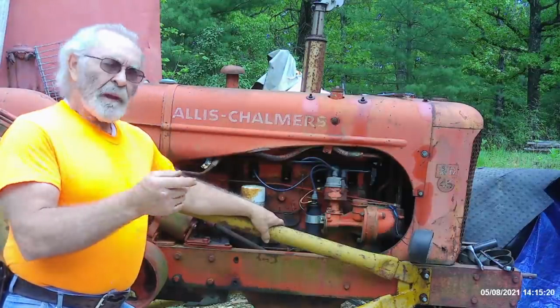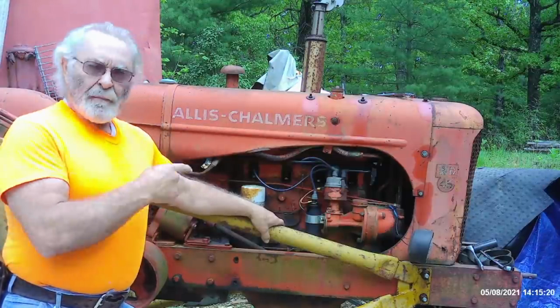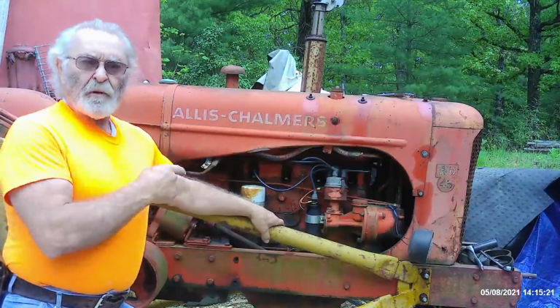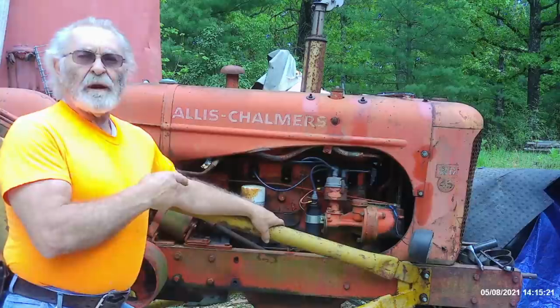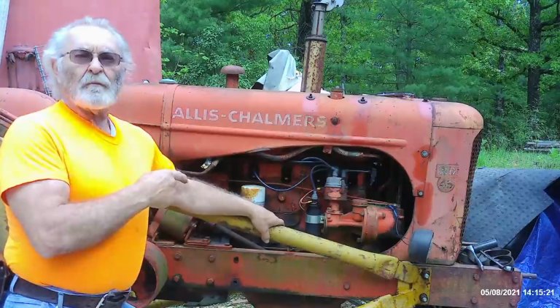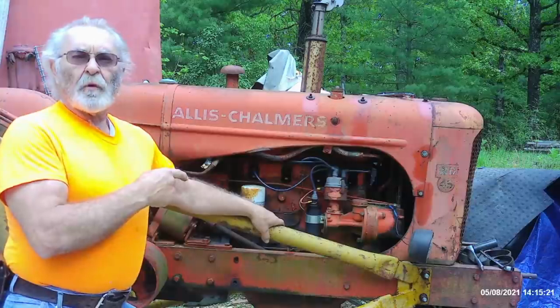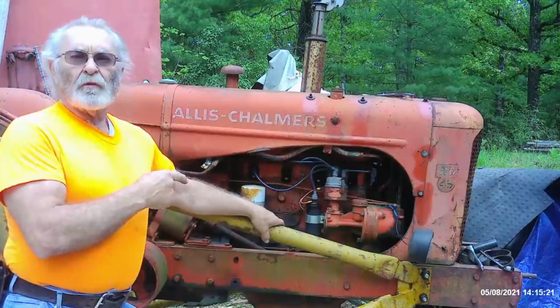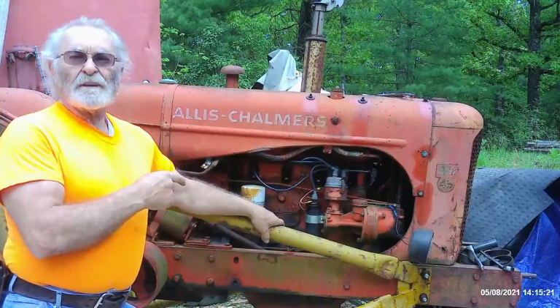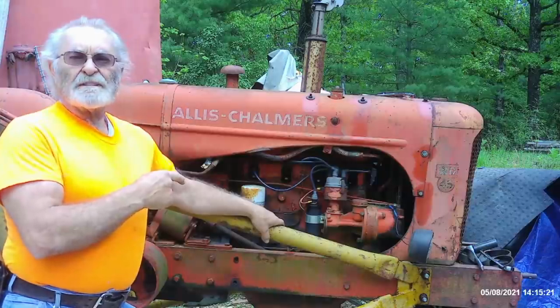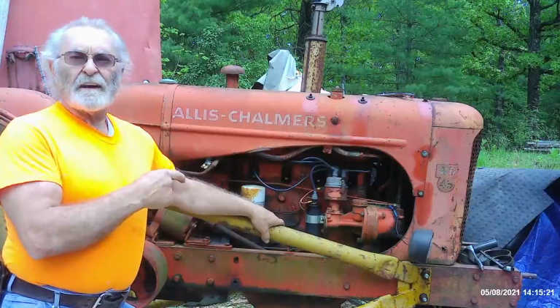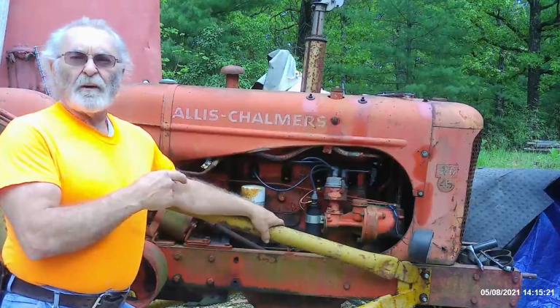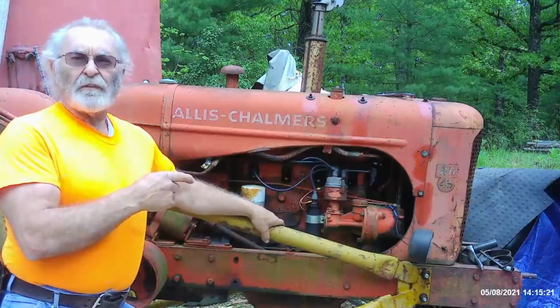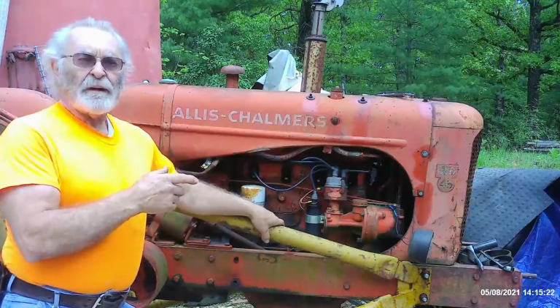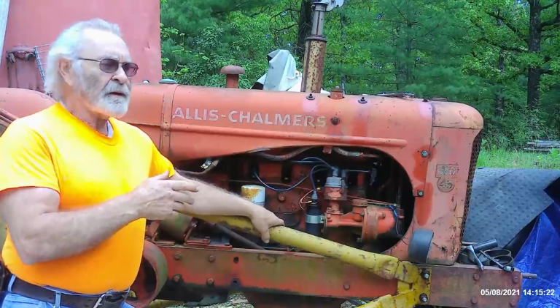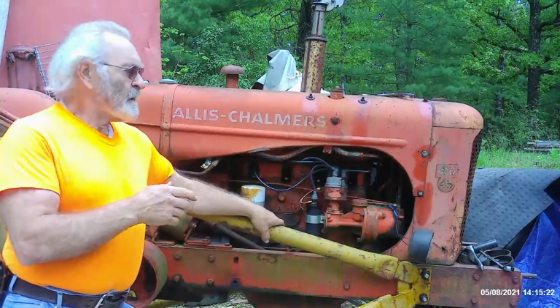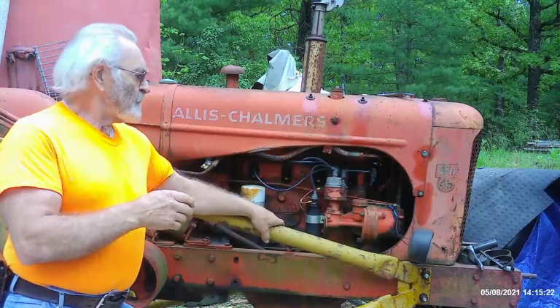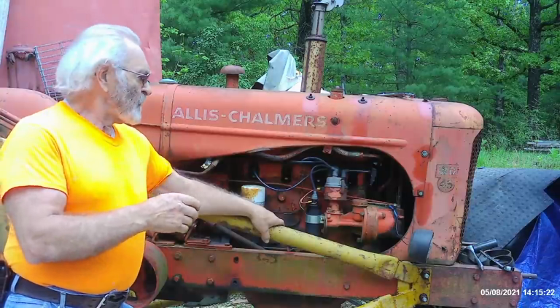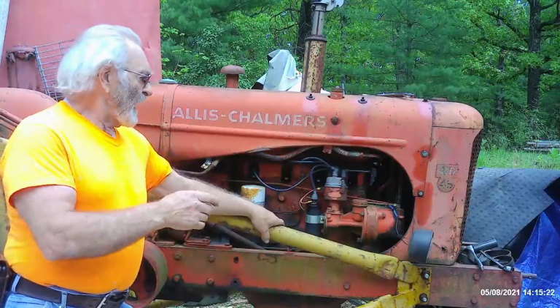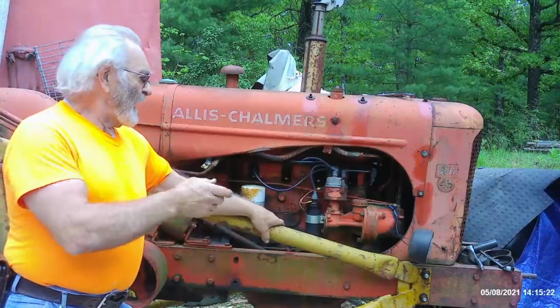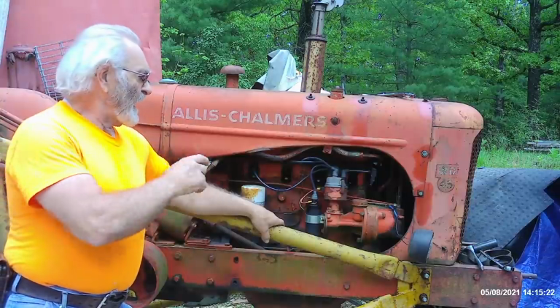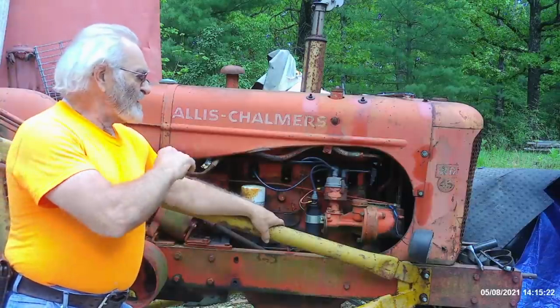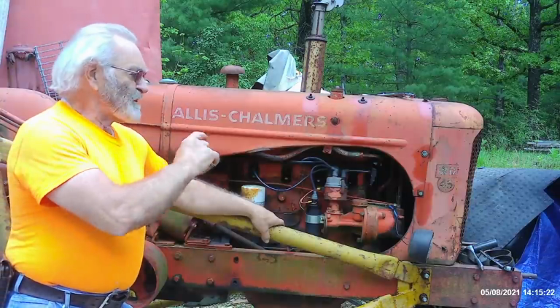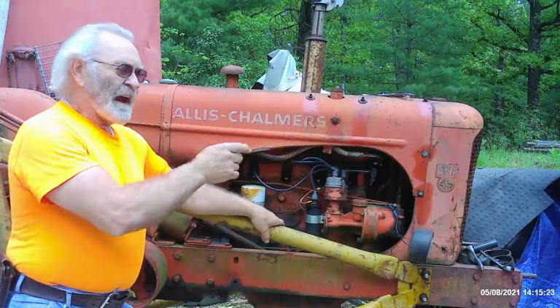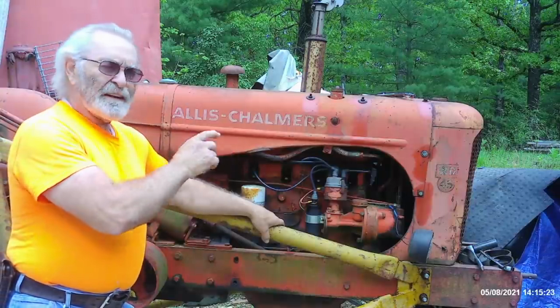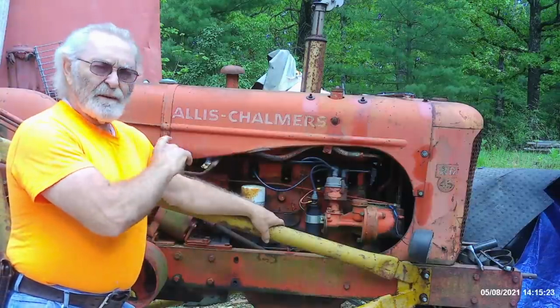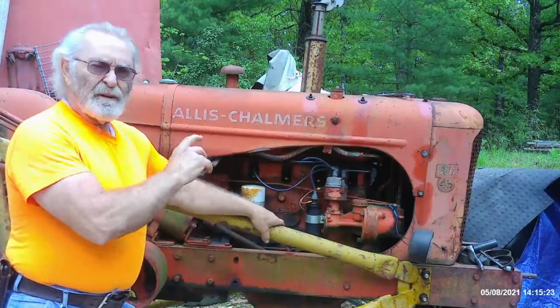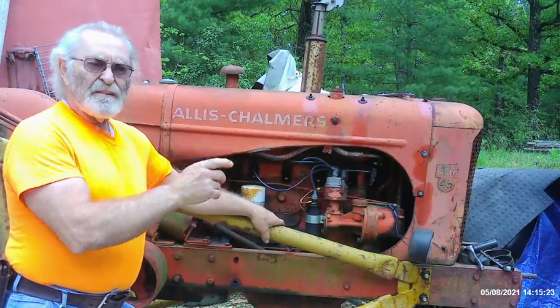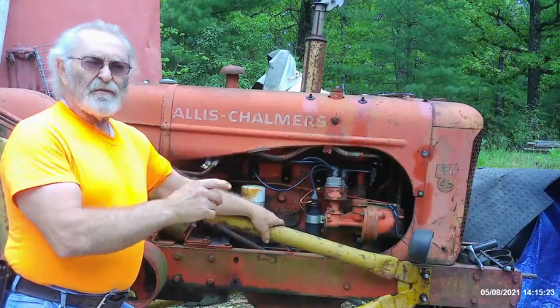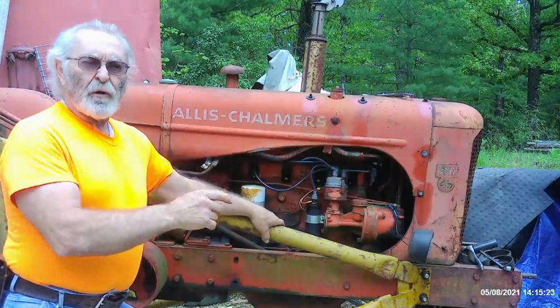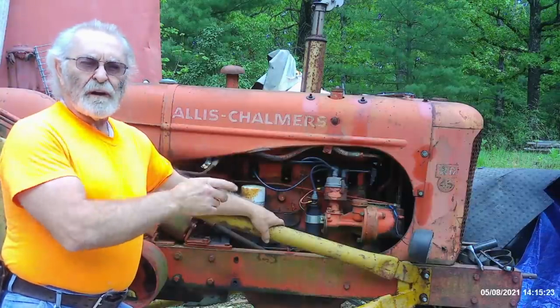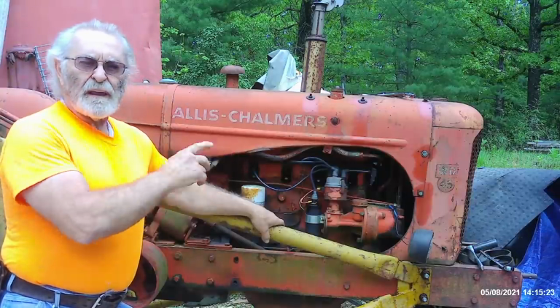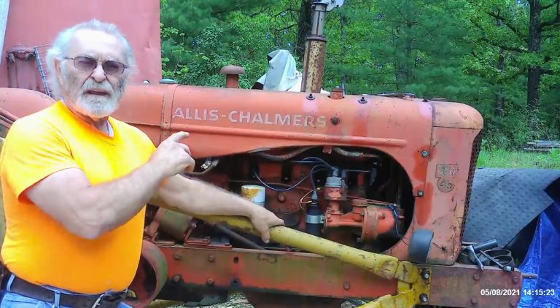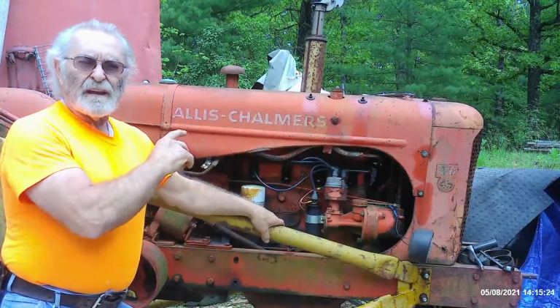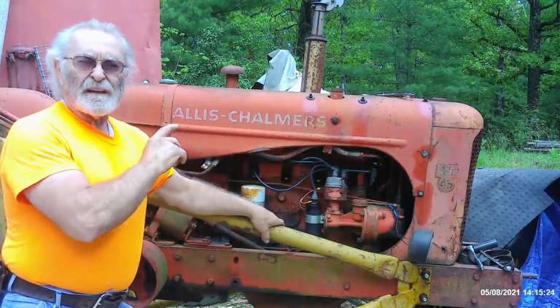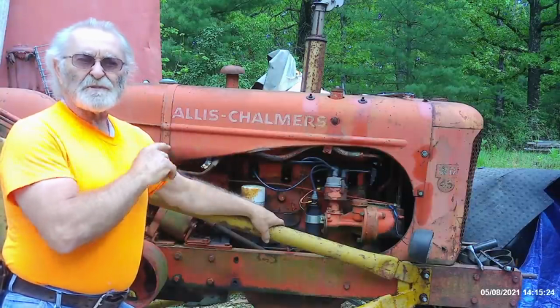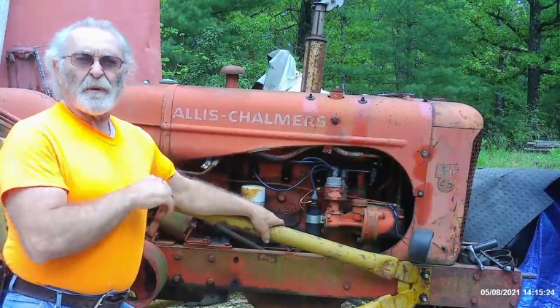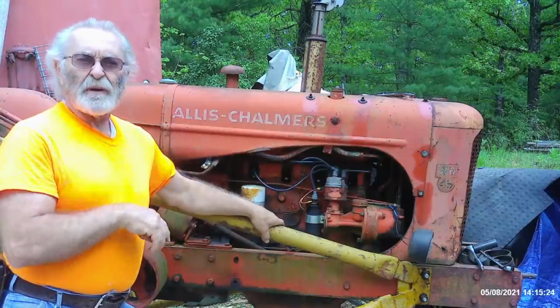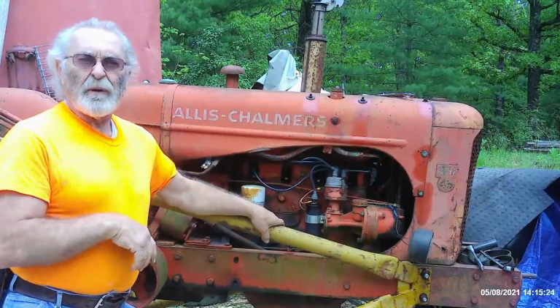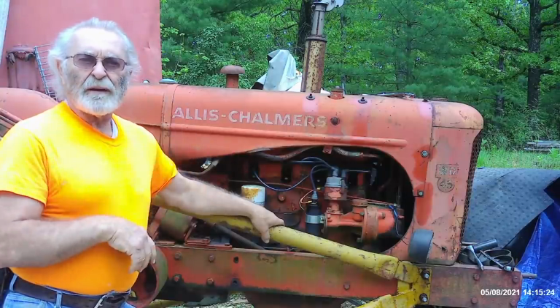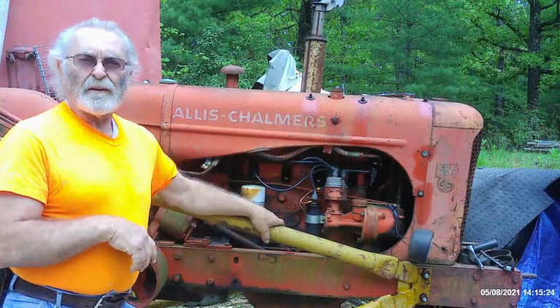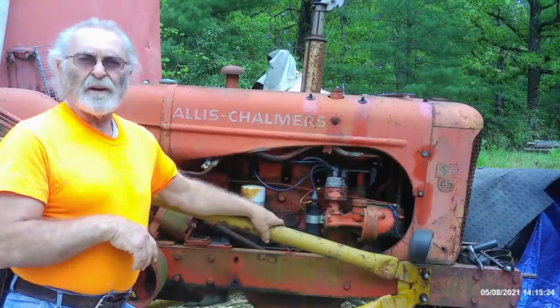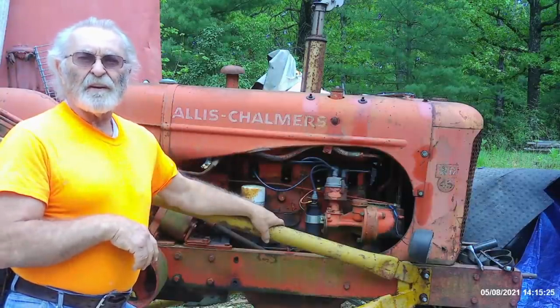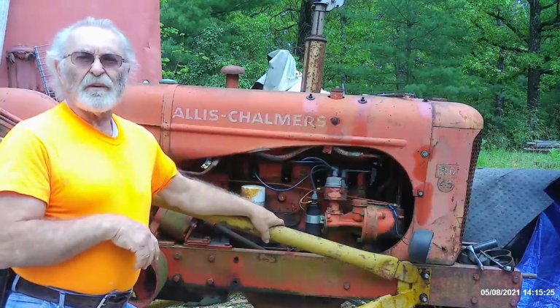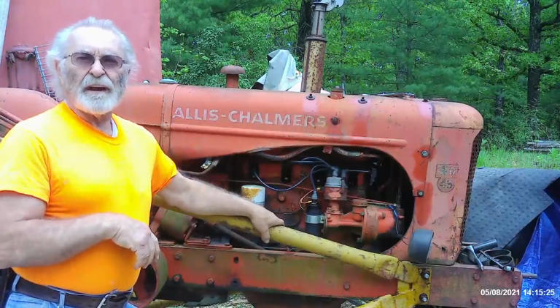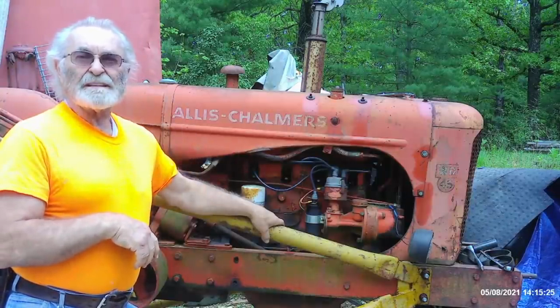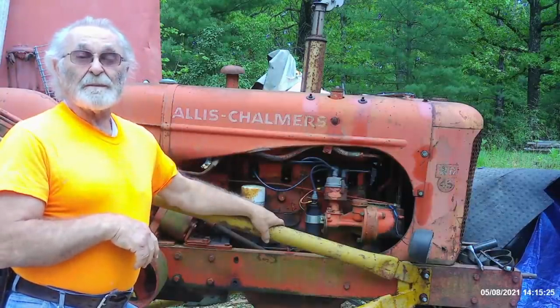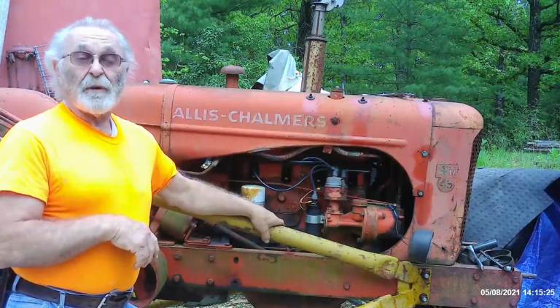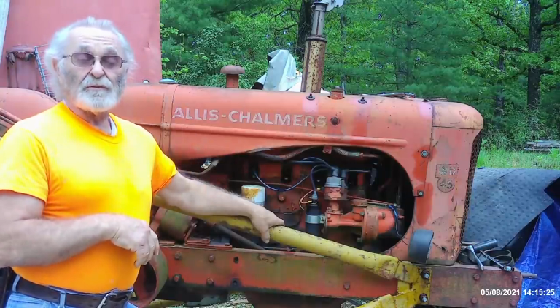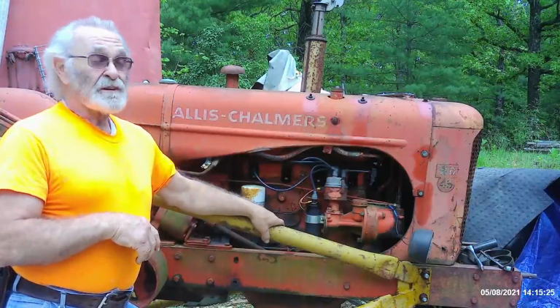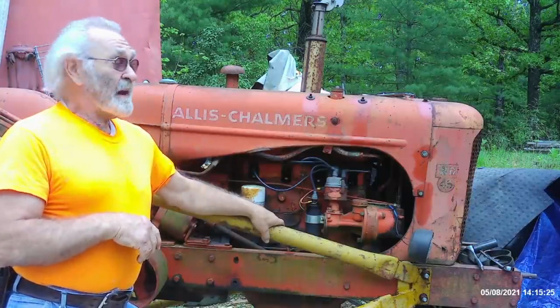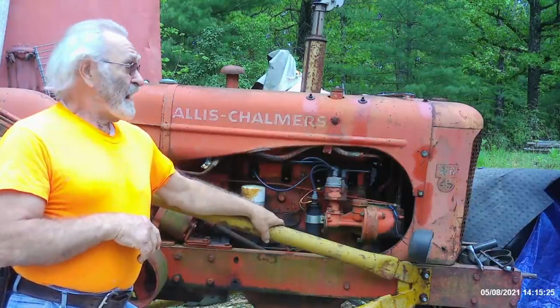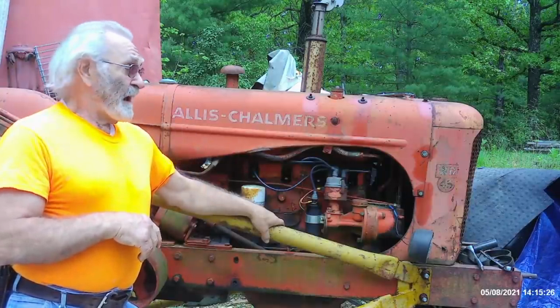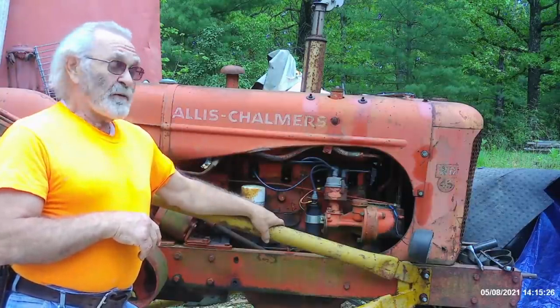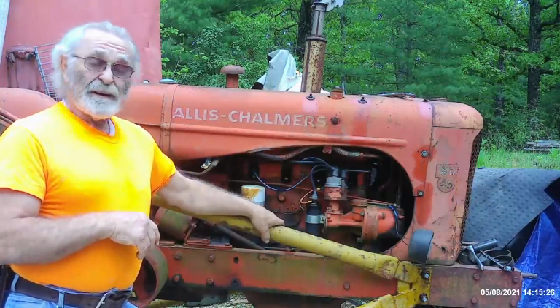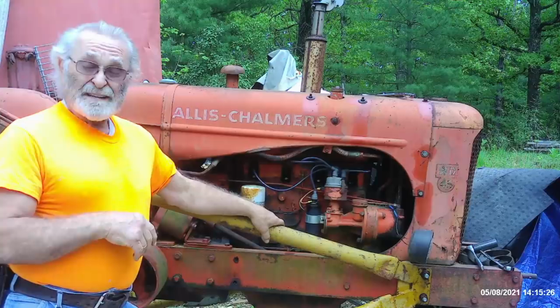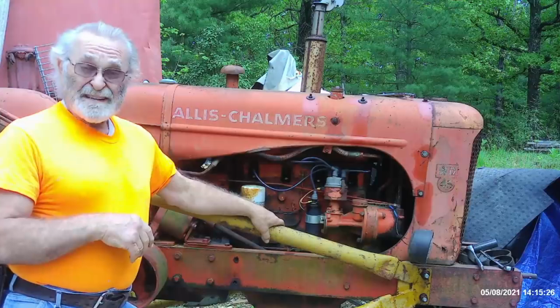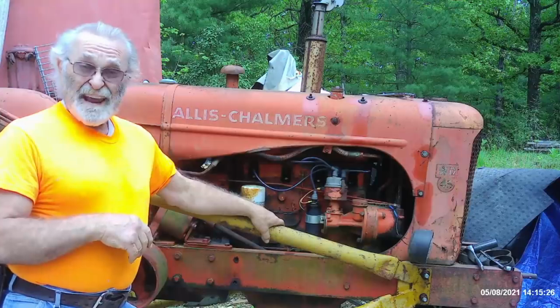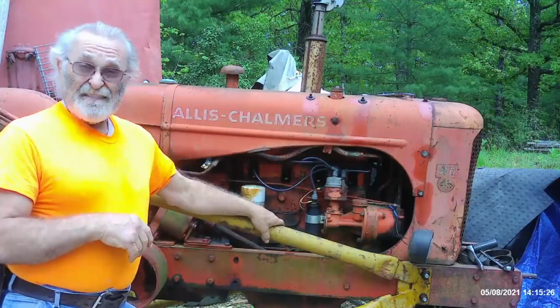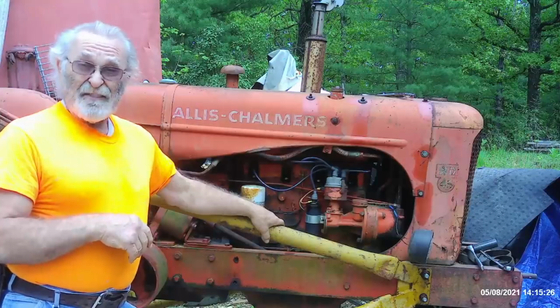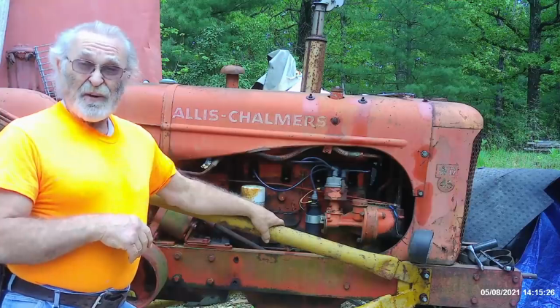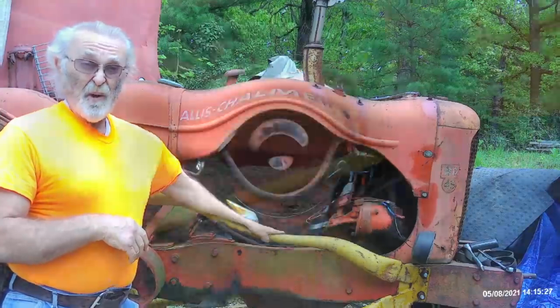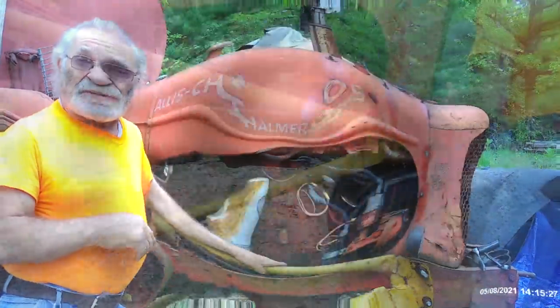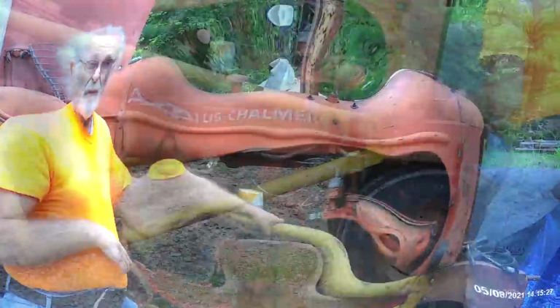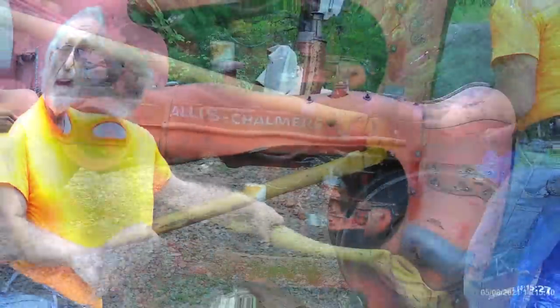I'm going to go ahead and roll this thing off here. I just got WD-40 sprayed around on the different nuts and bolts, and we're going to see how far along we get.